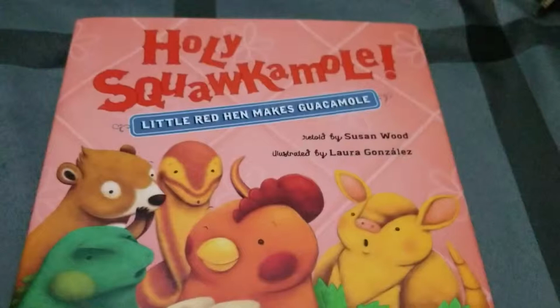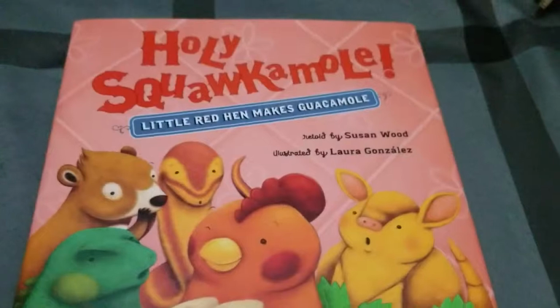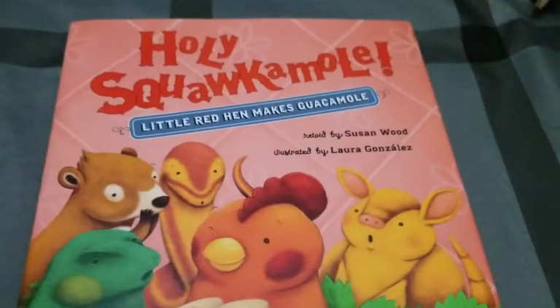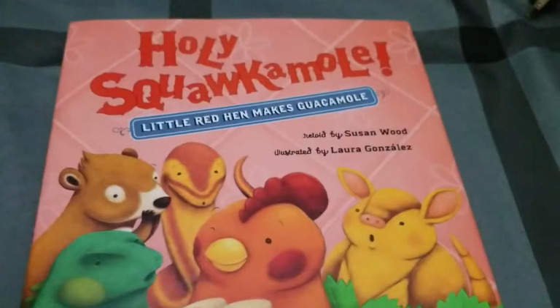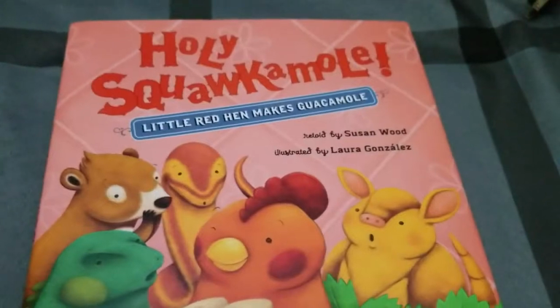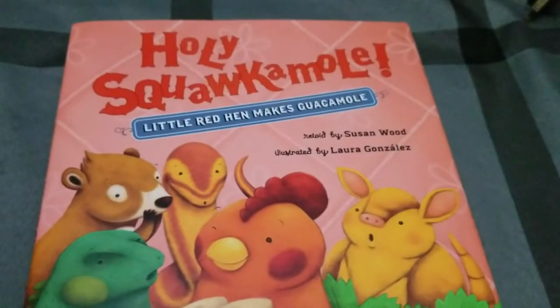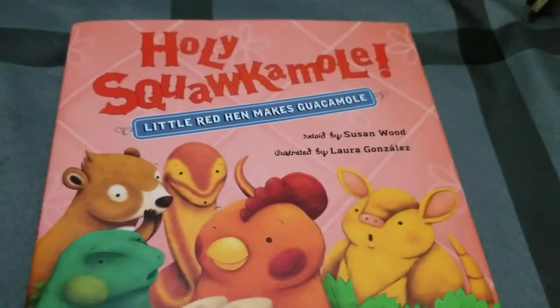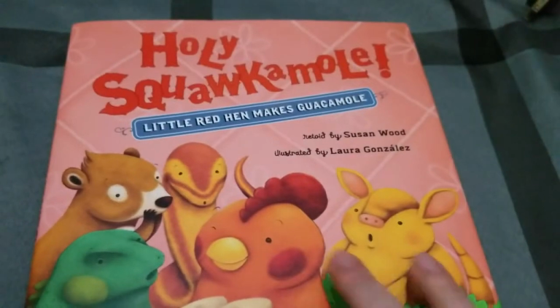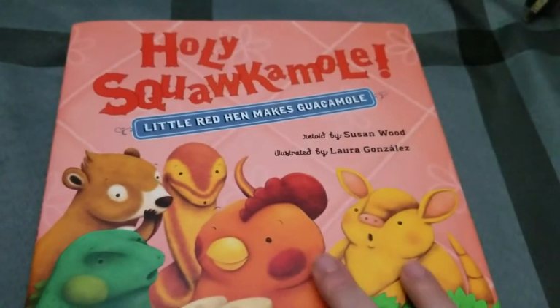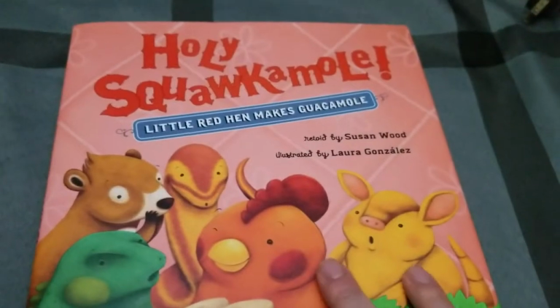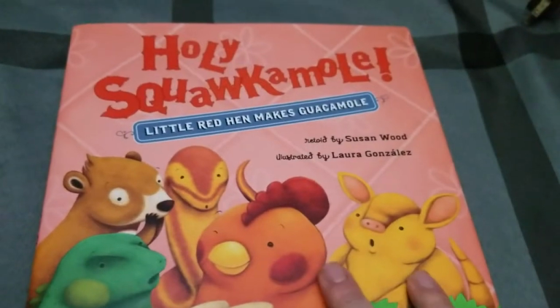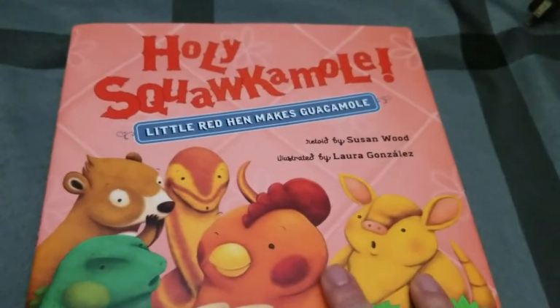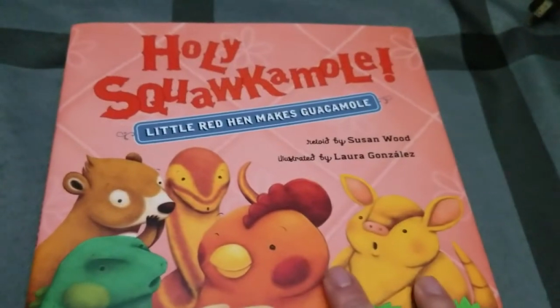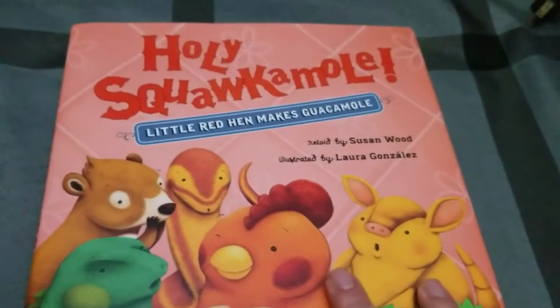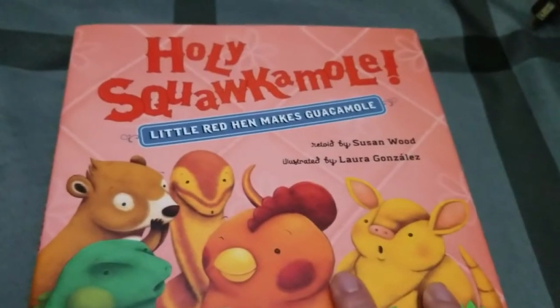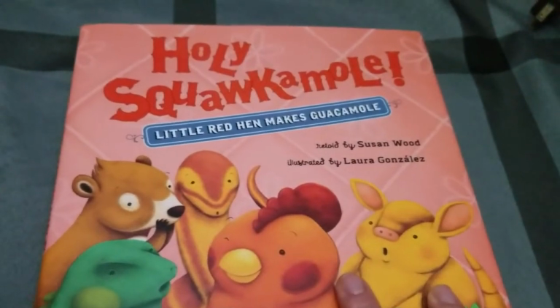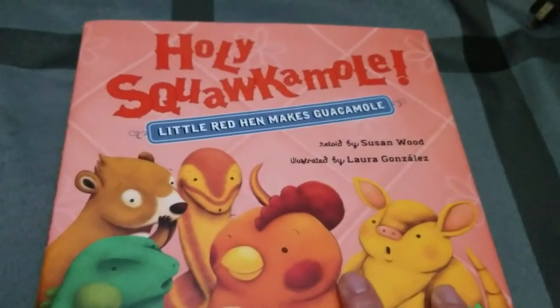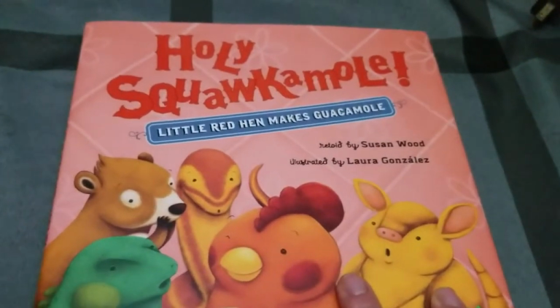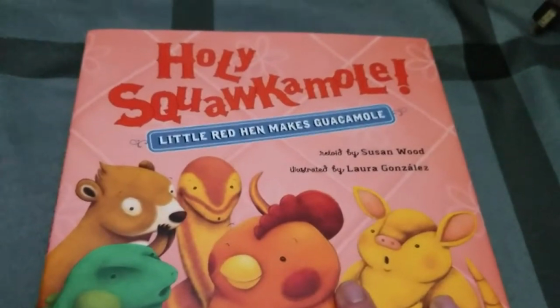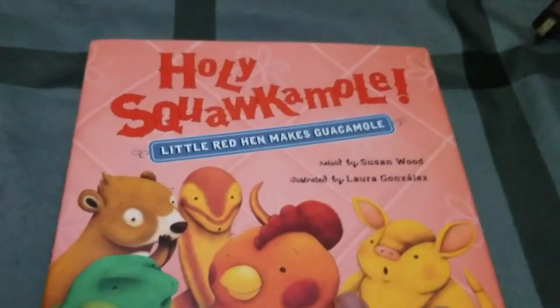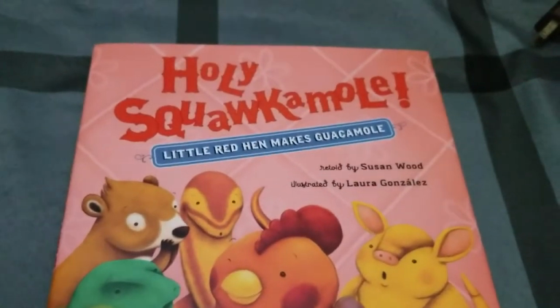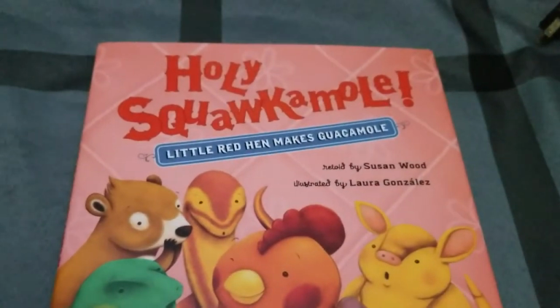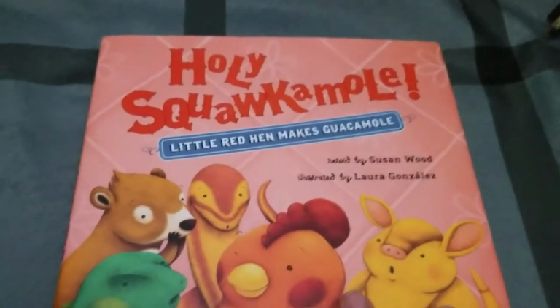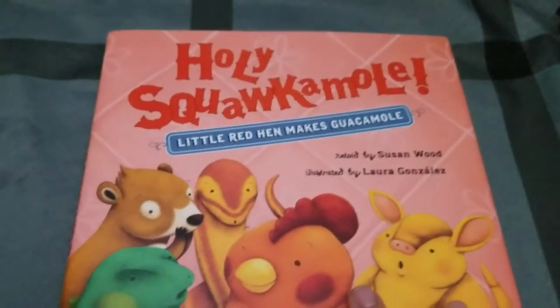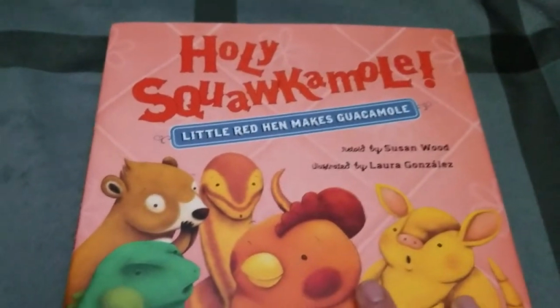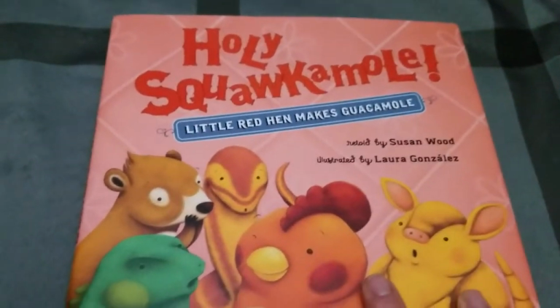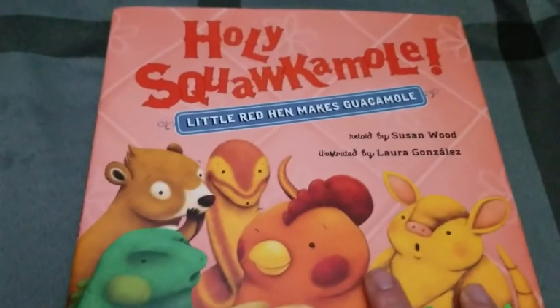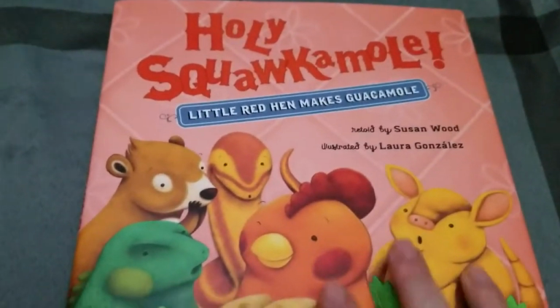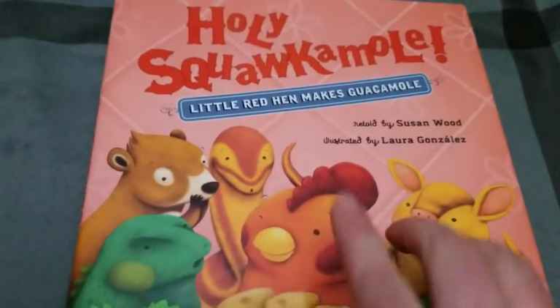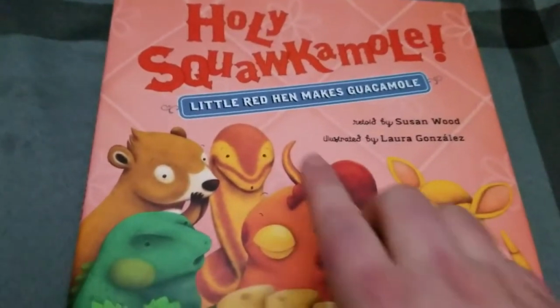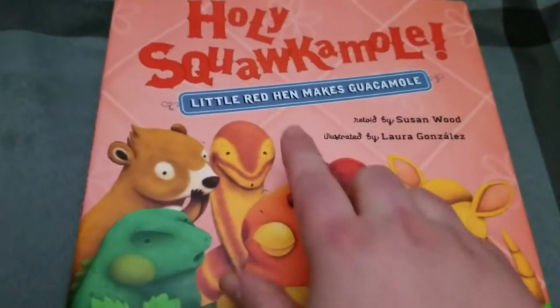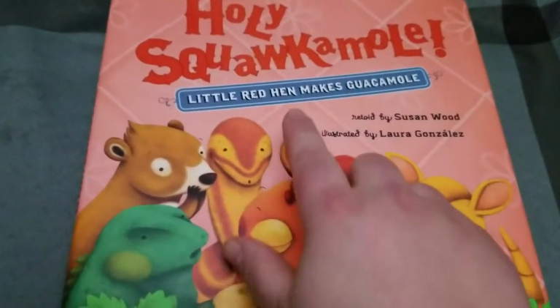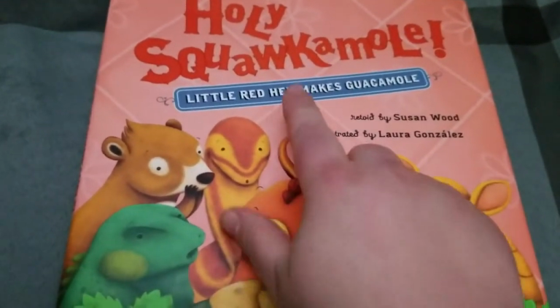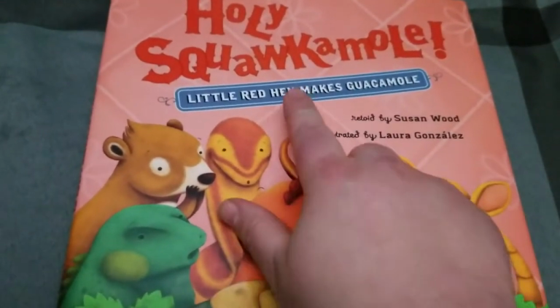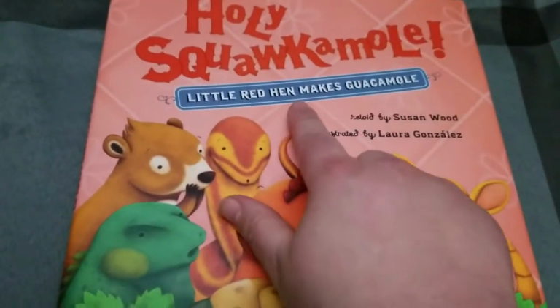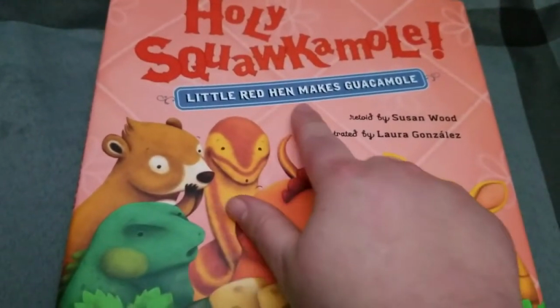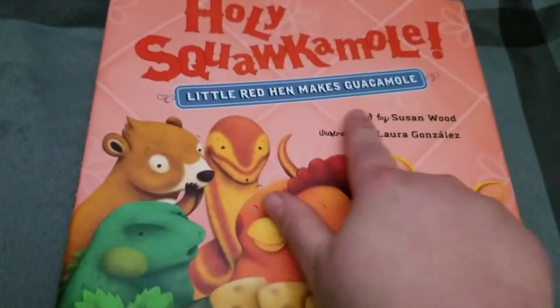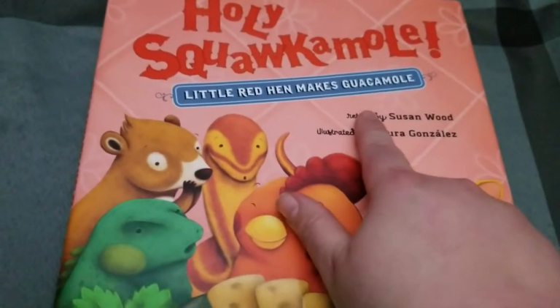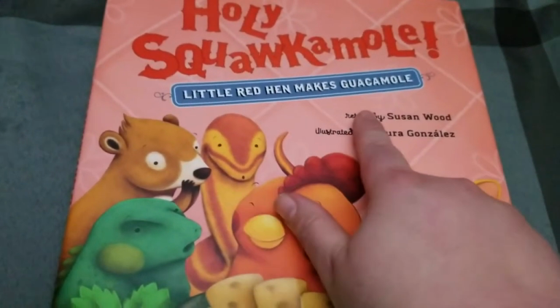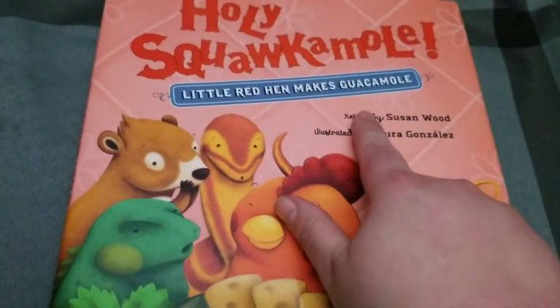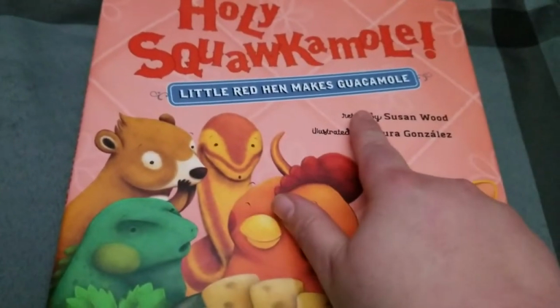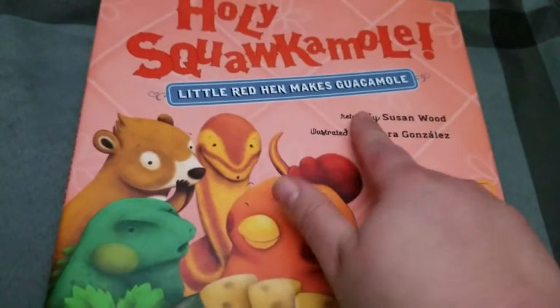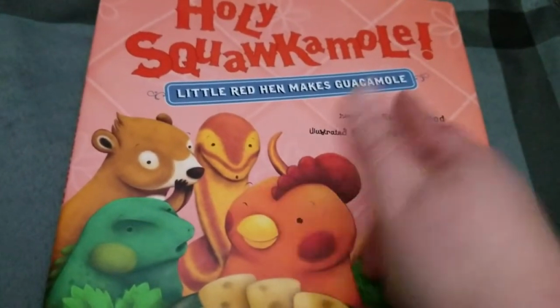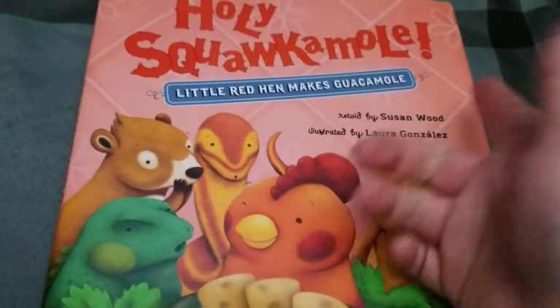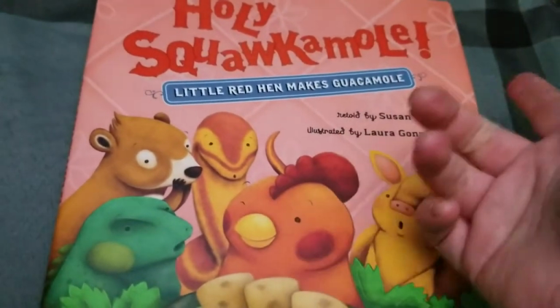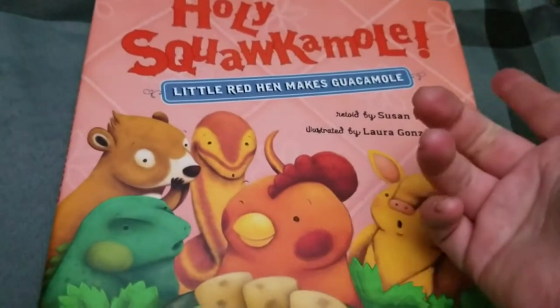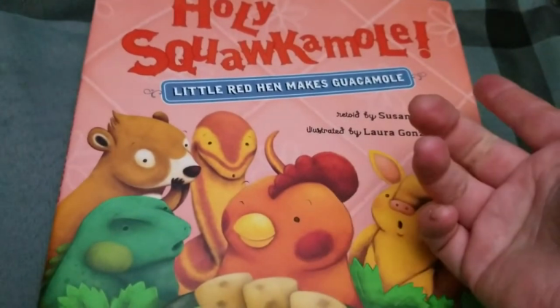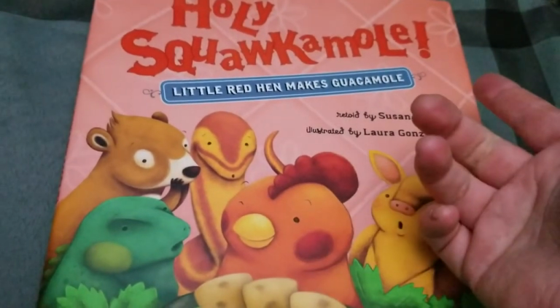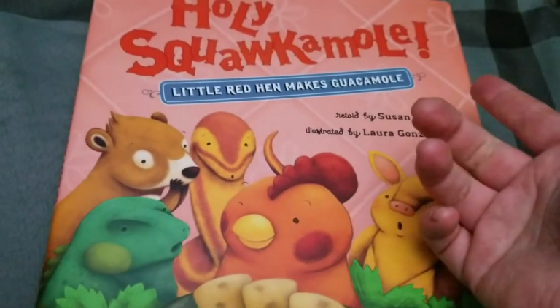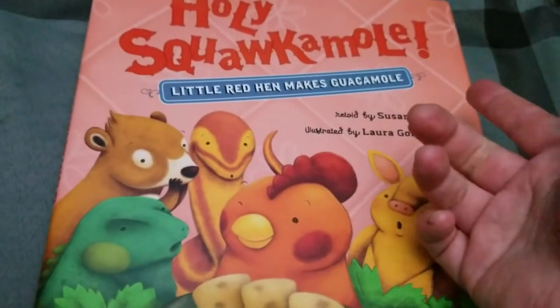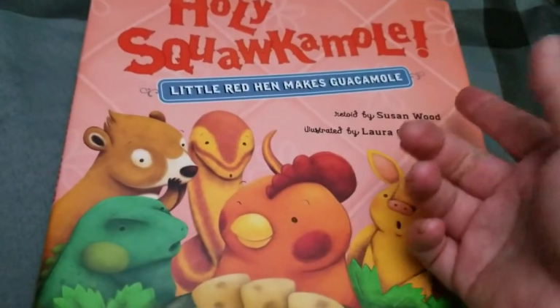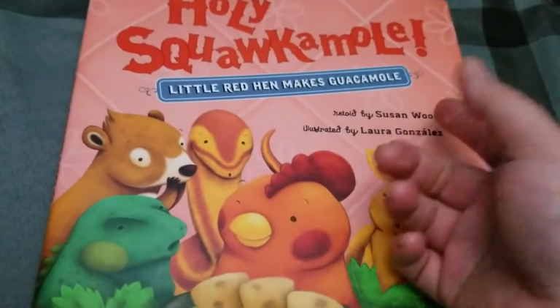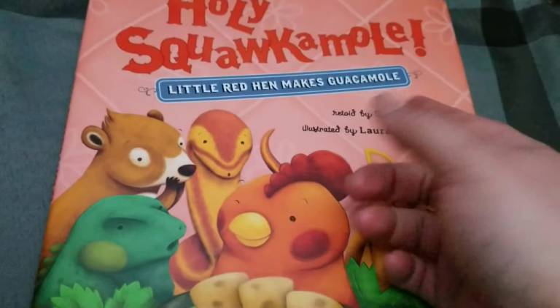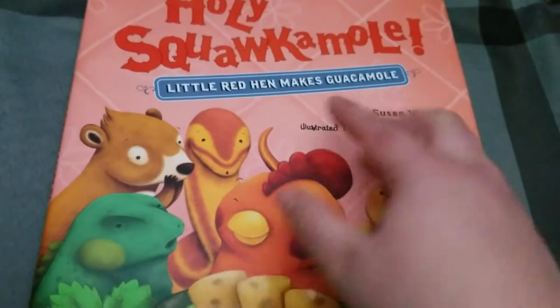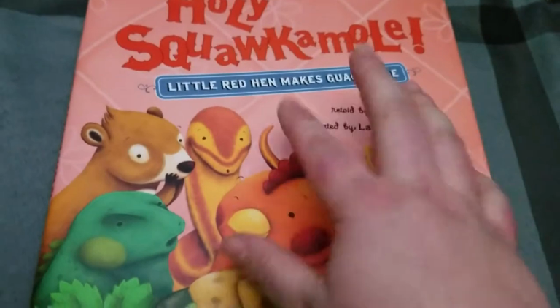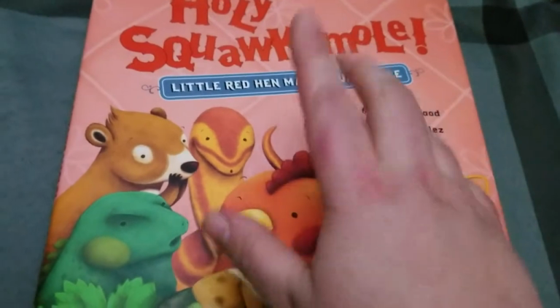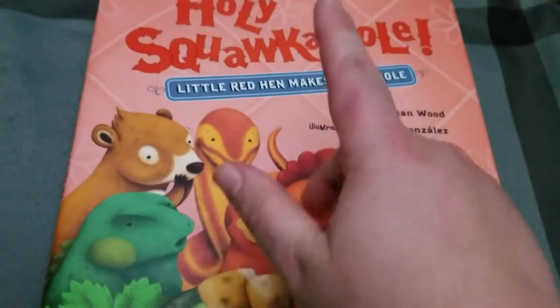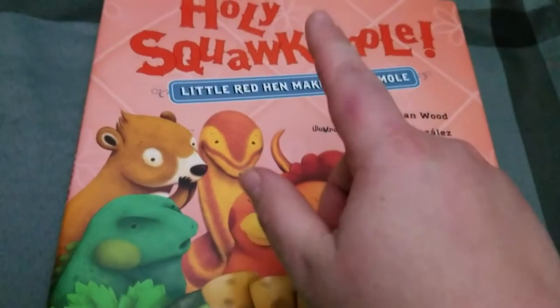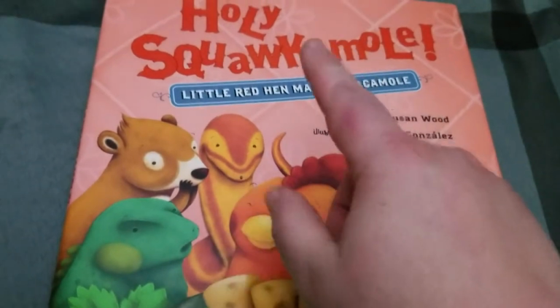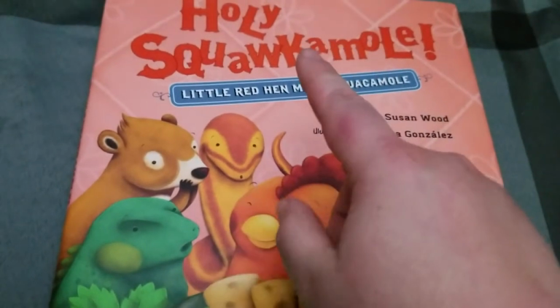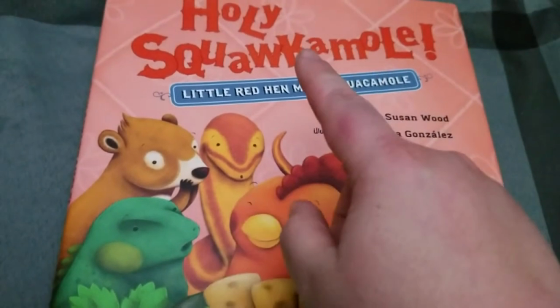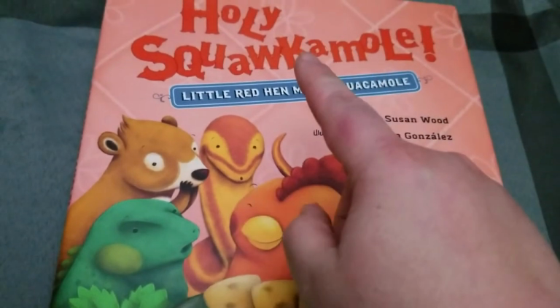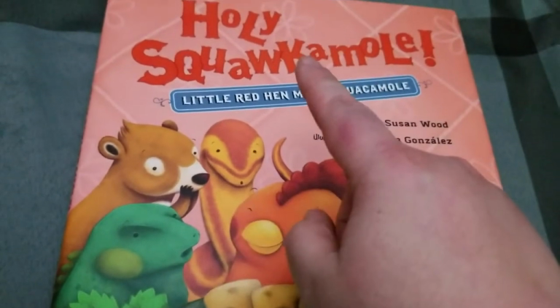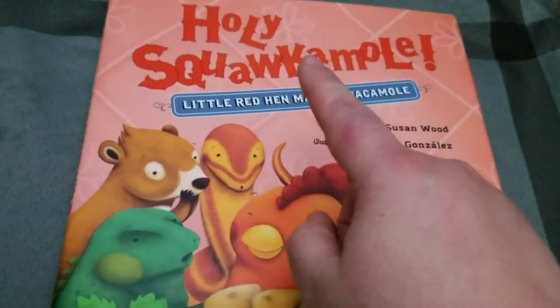Little Lady Plays. Today I have this great book review. It's called Holy Squacamole. First of all, love the title.